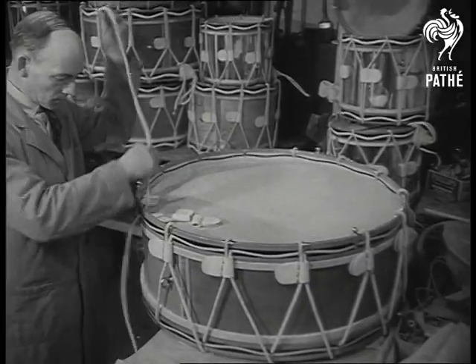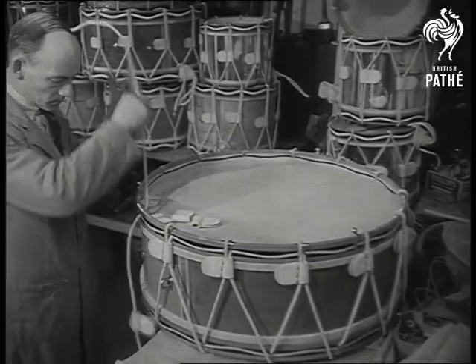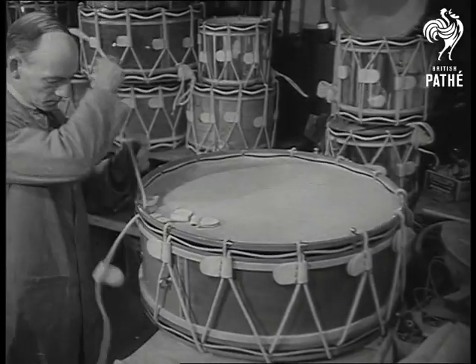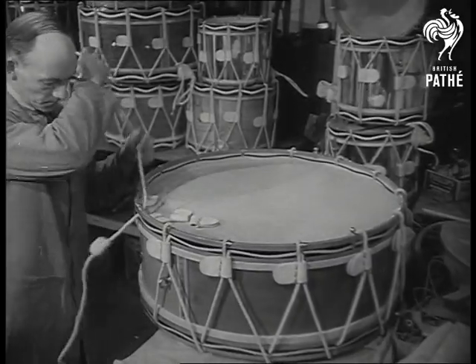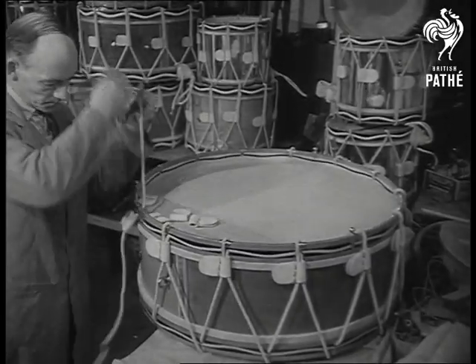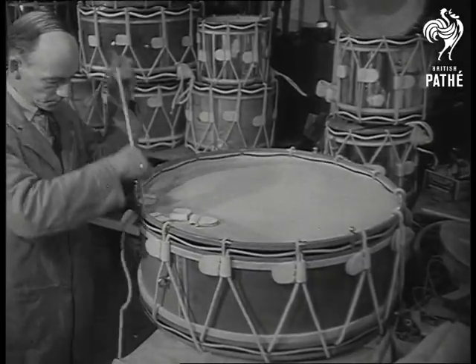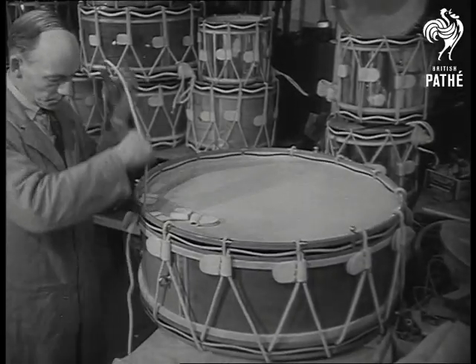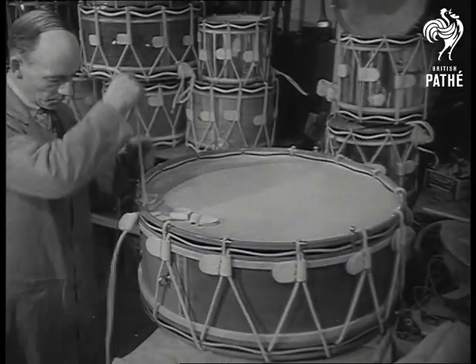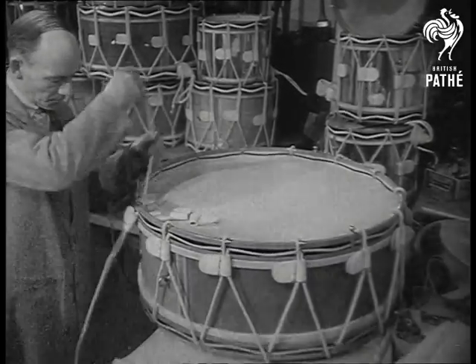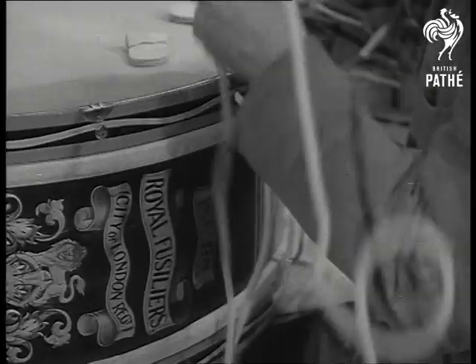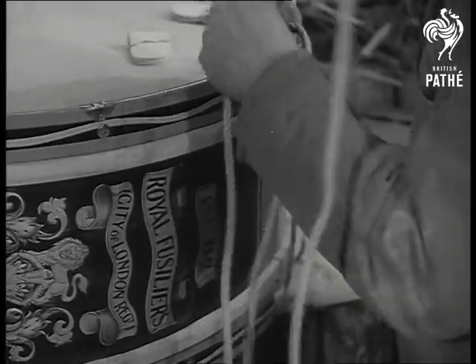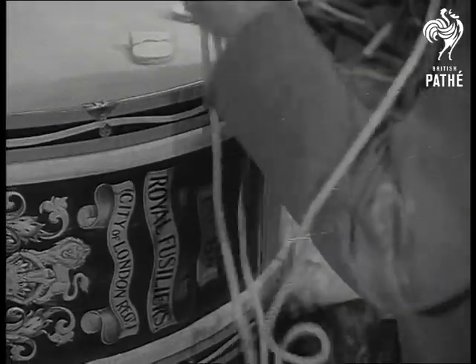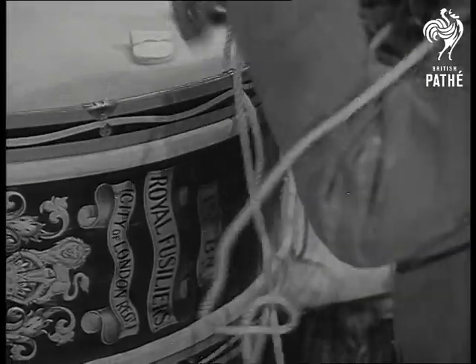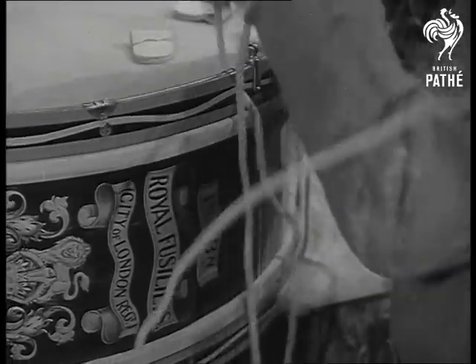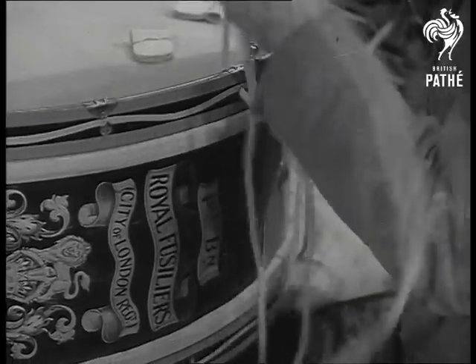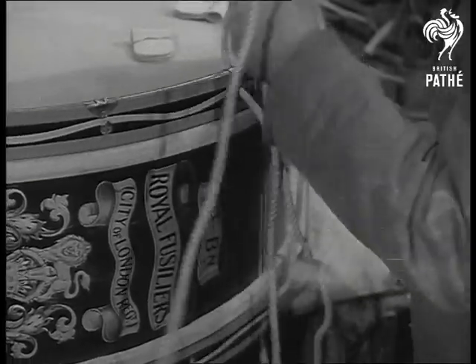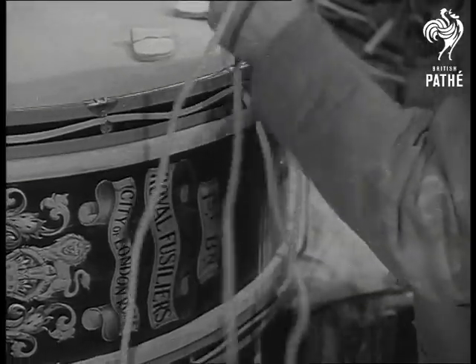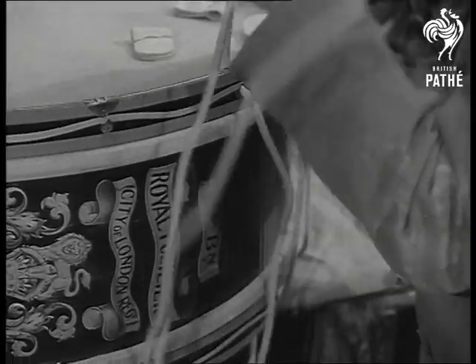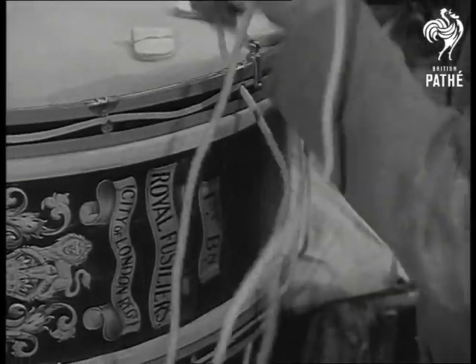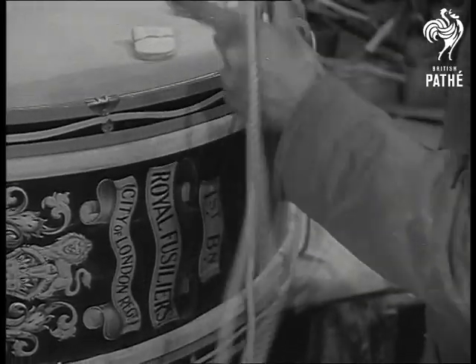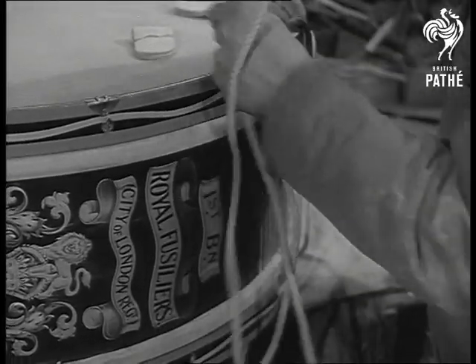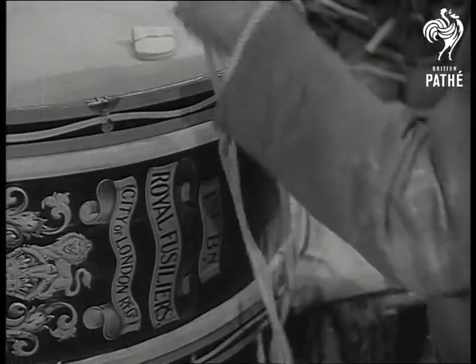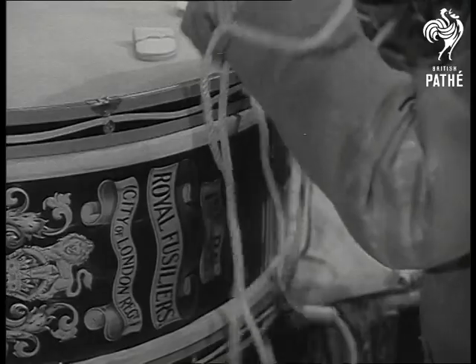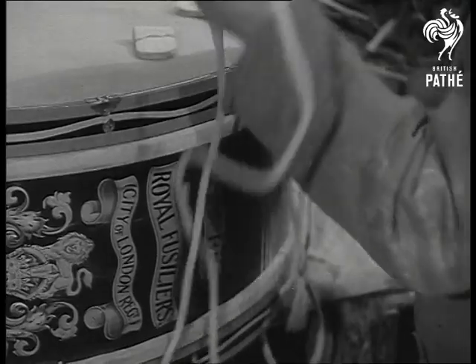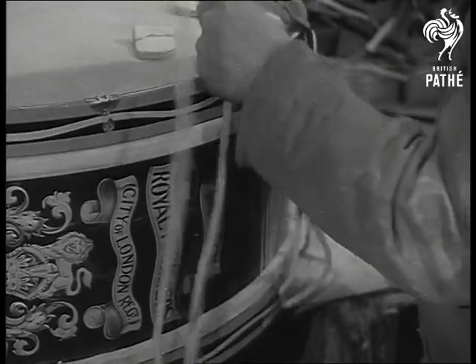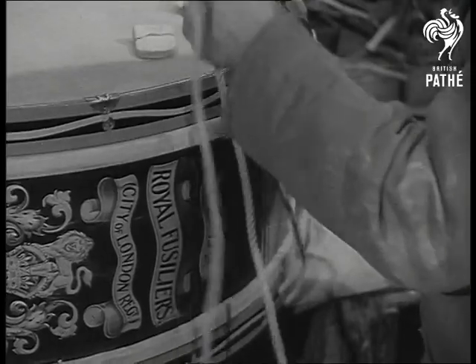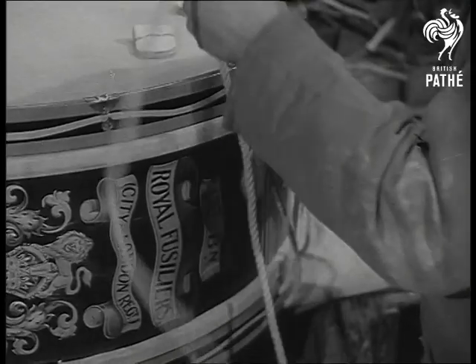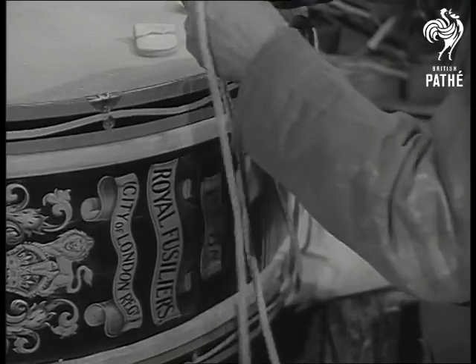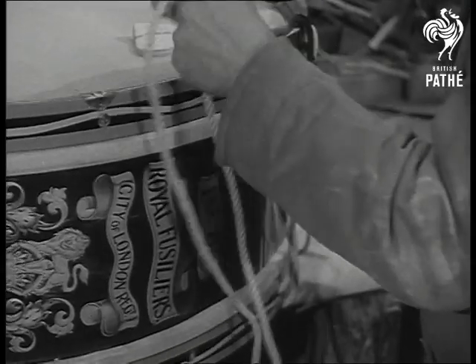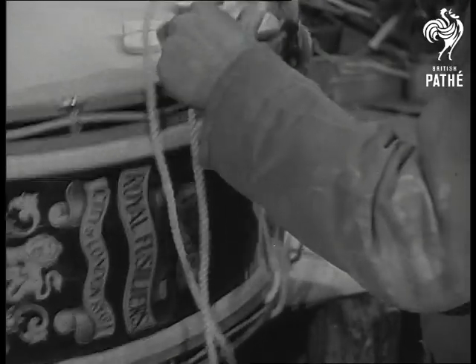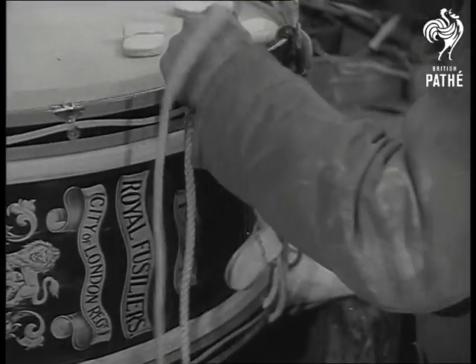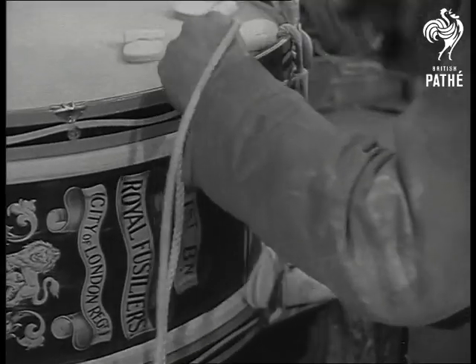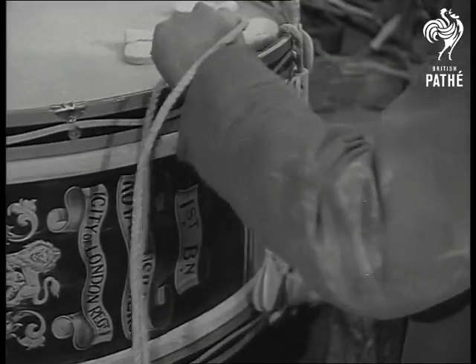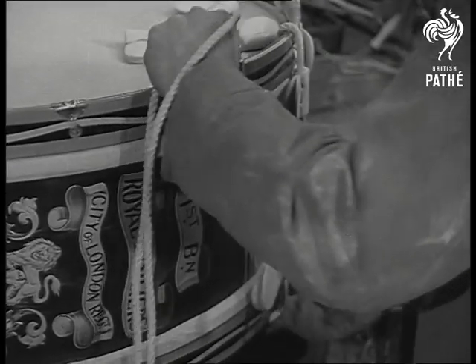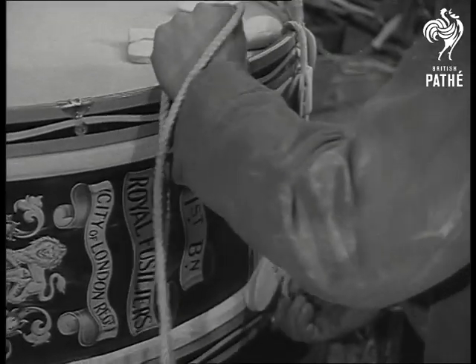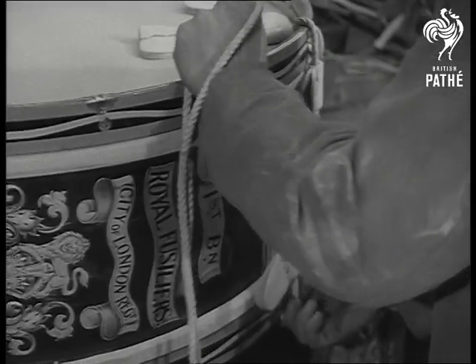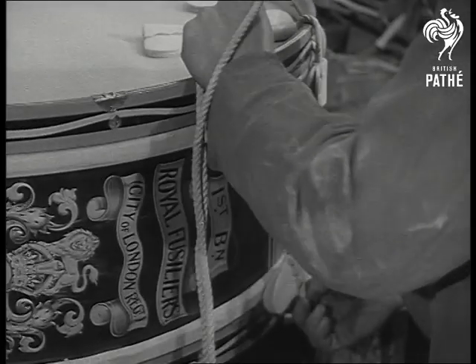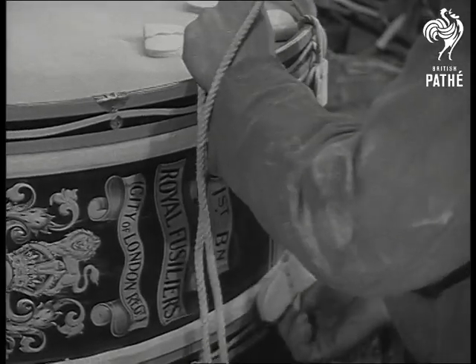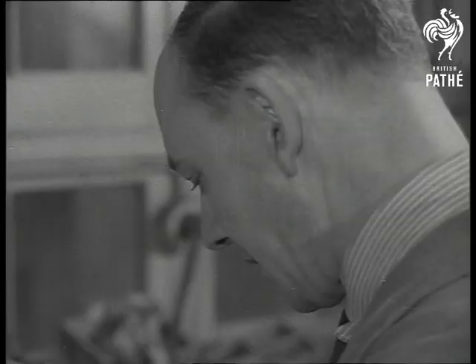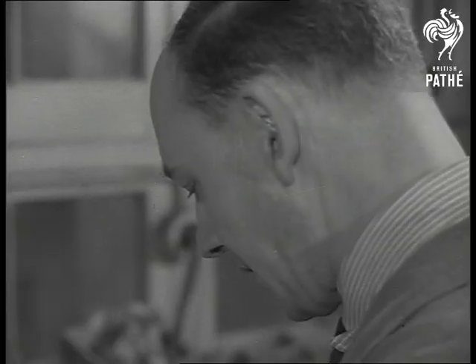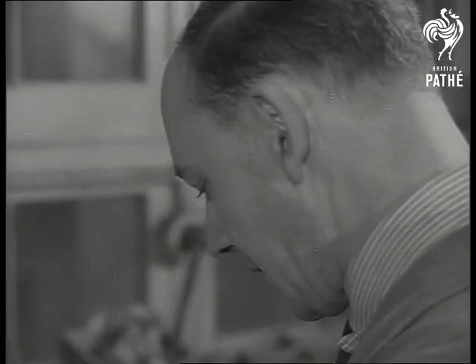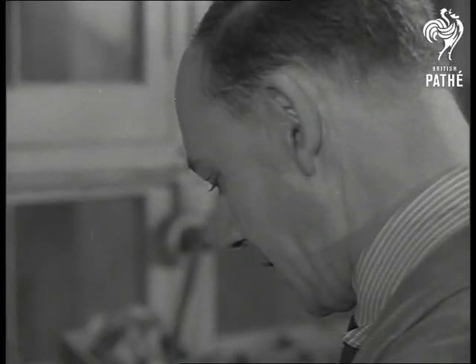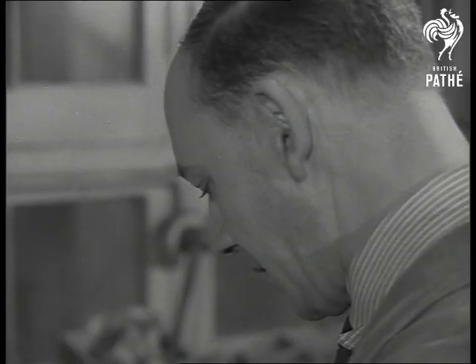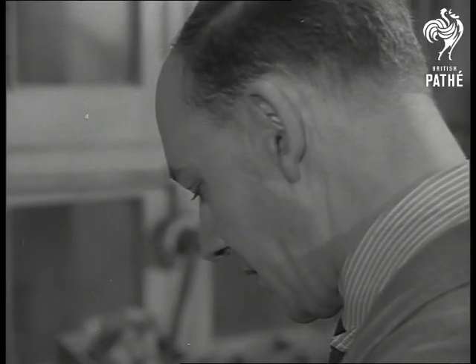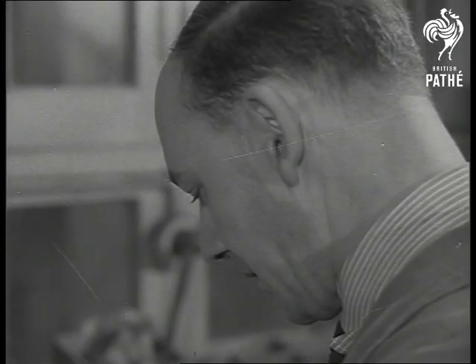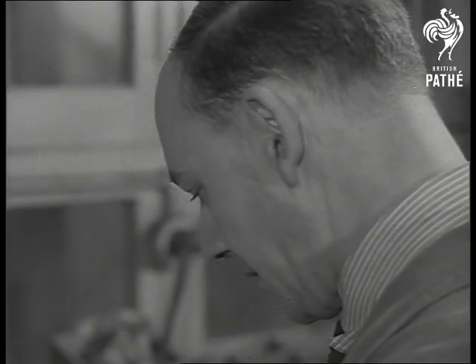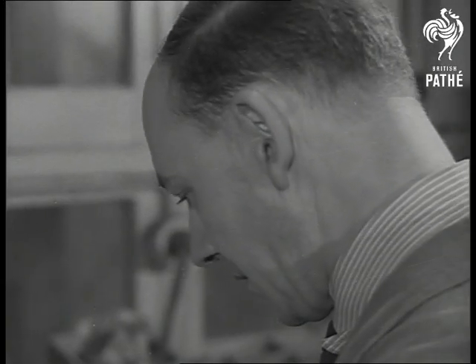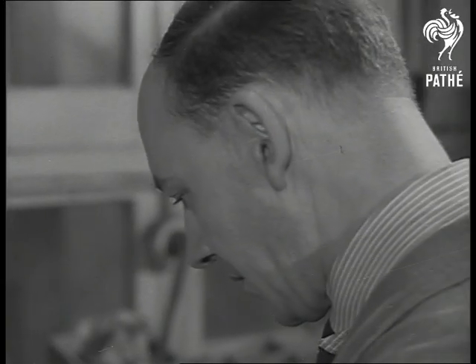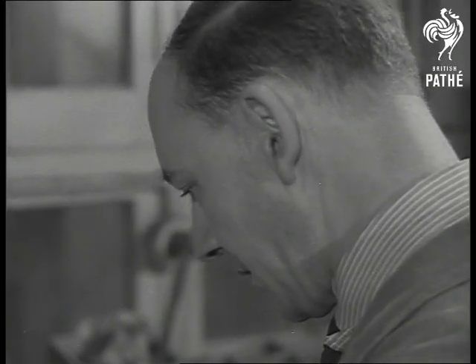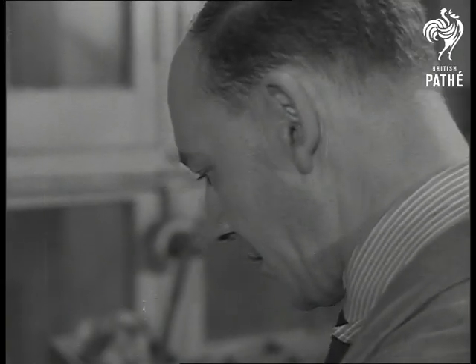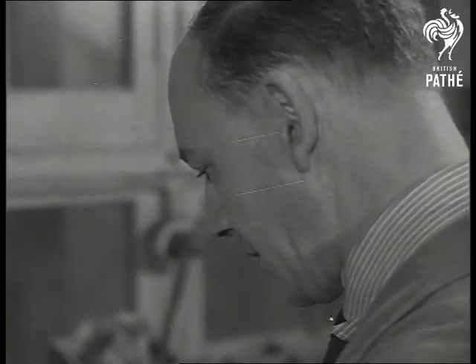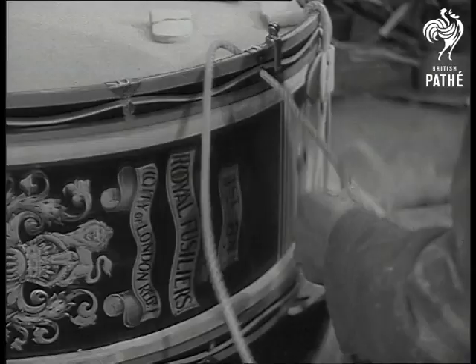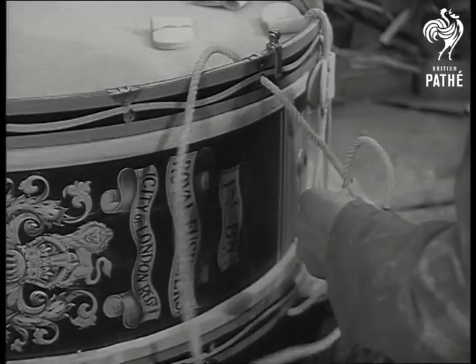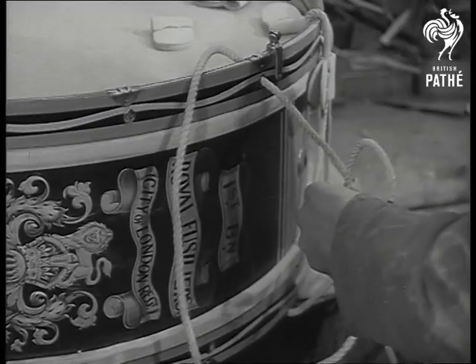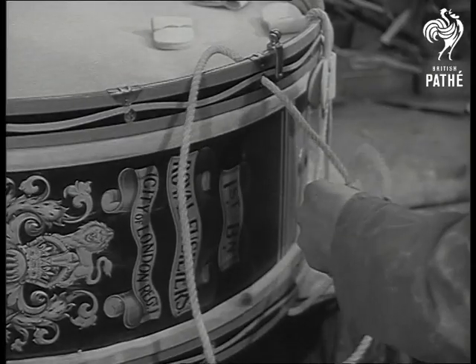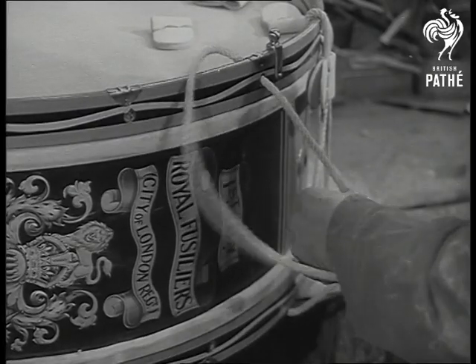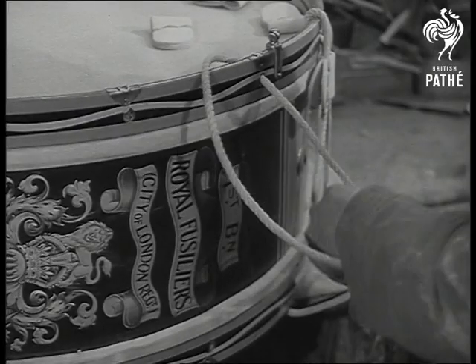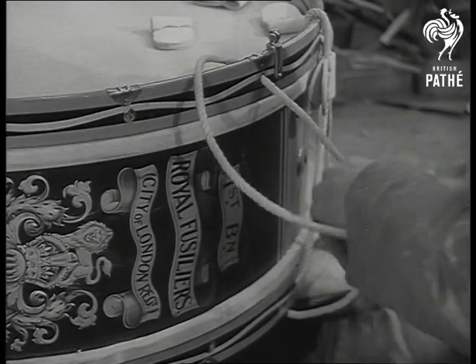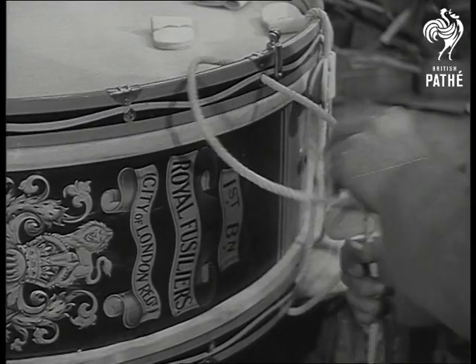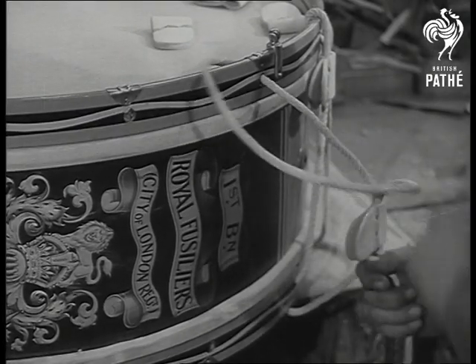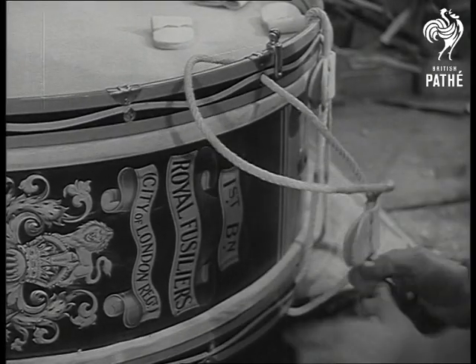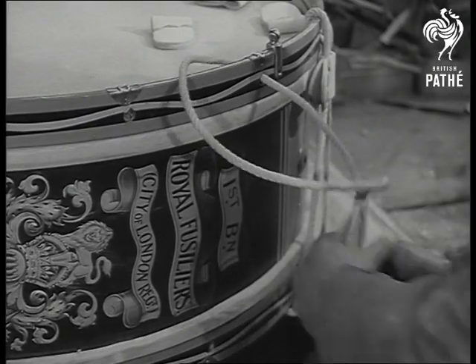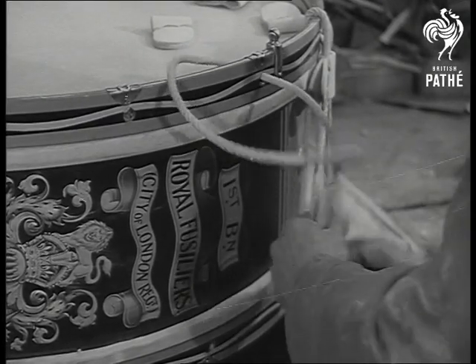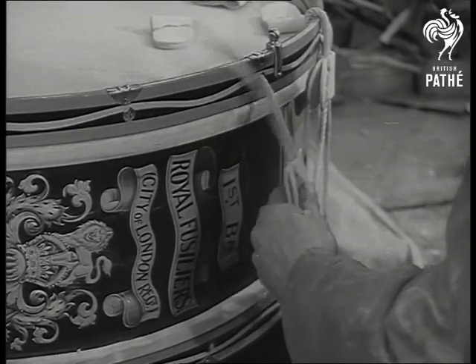So, to the final stage, the threading of the cords. Cords like this, stretched taut on drums at Waterloo, Lucknow, Sebastopol.